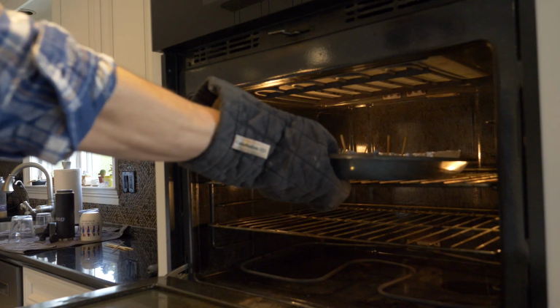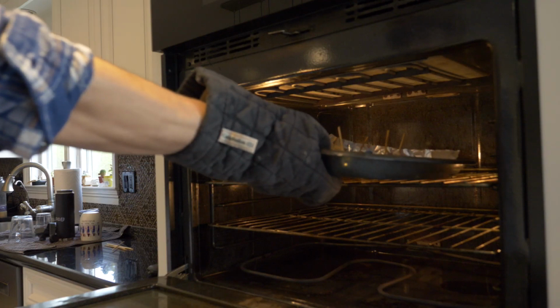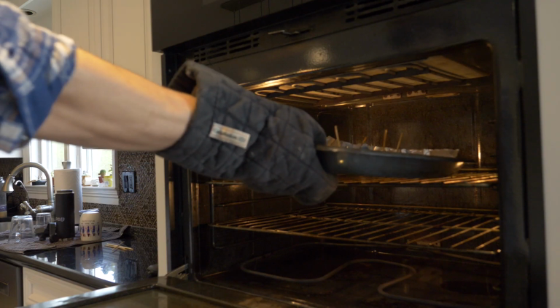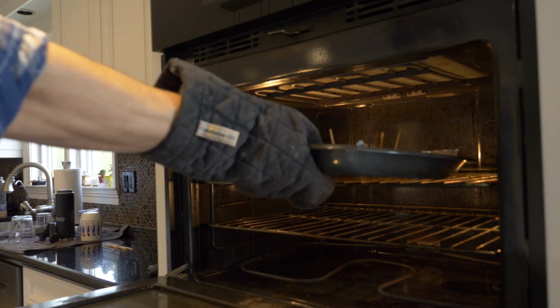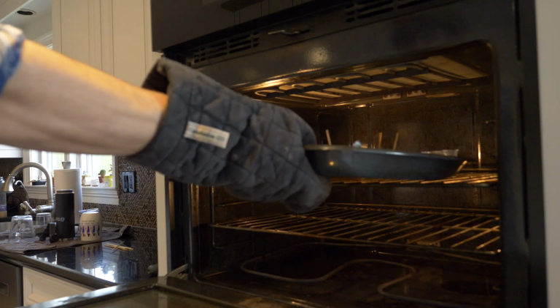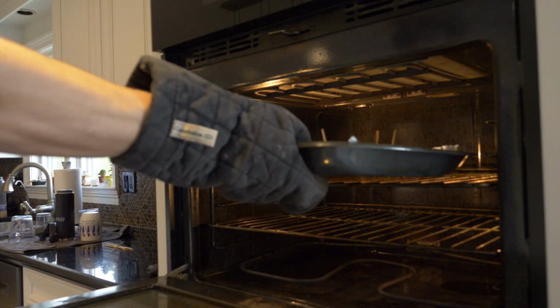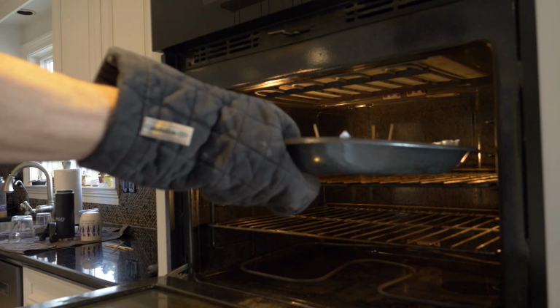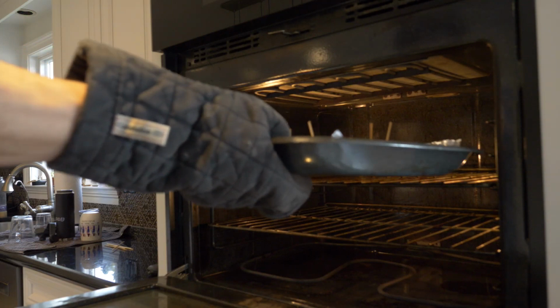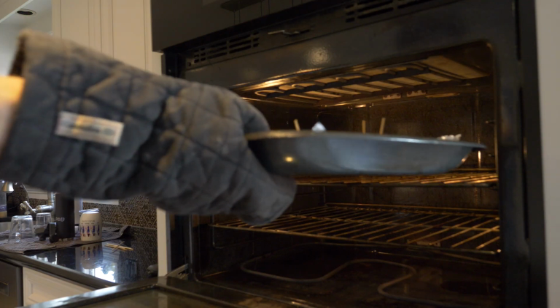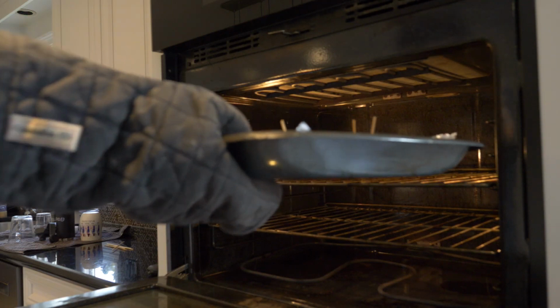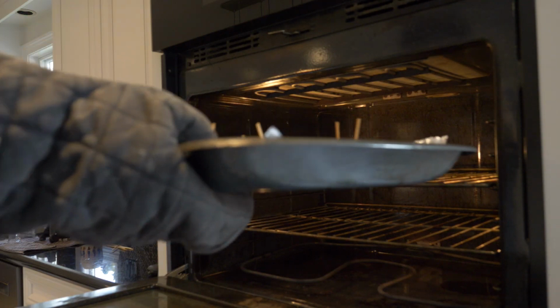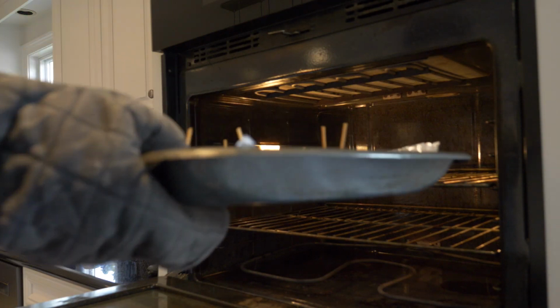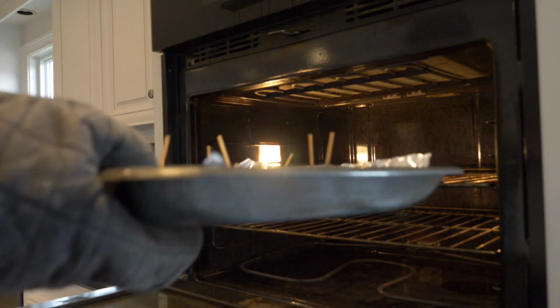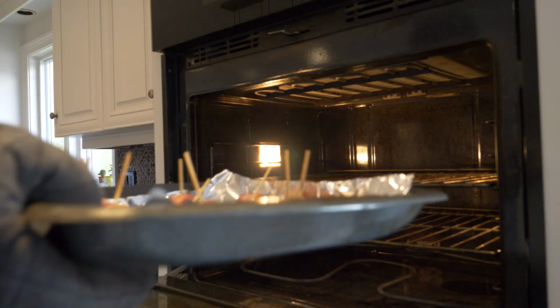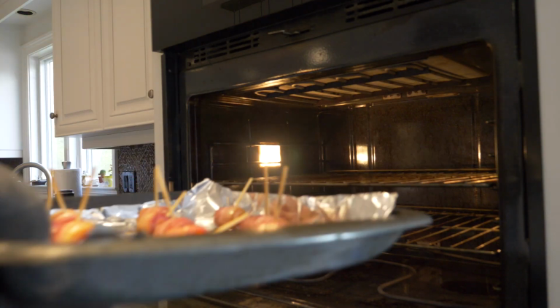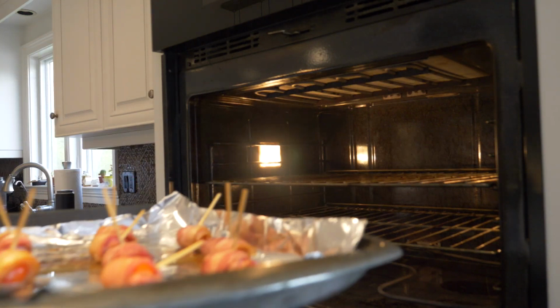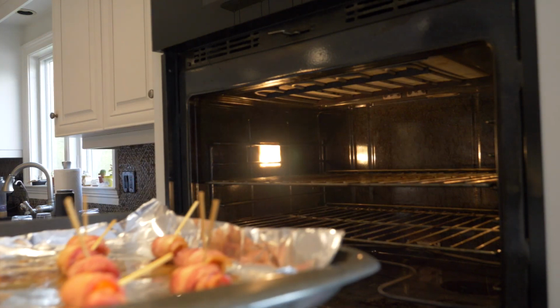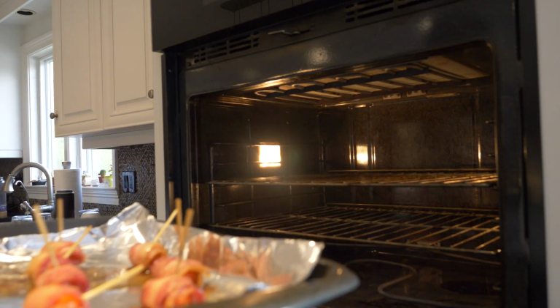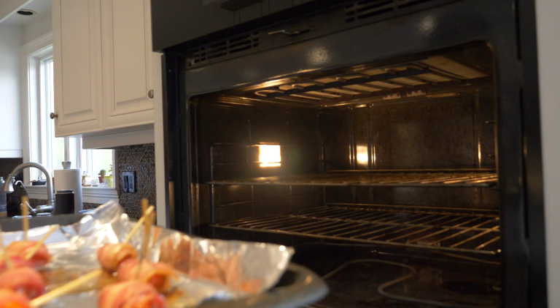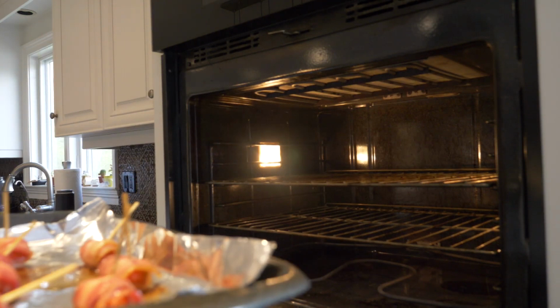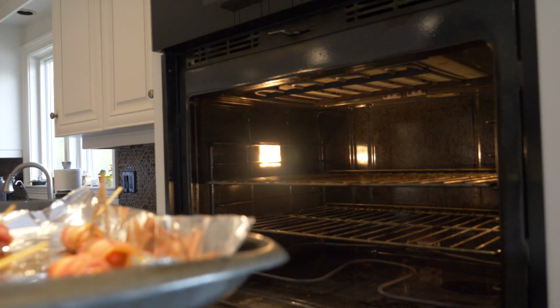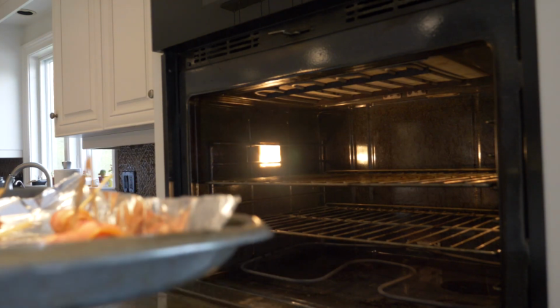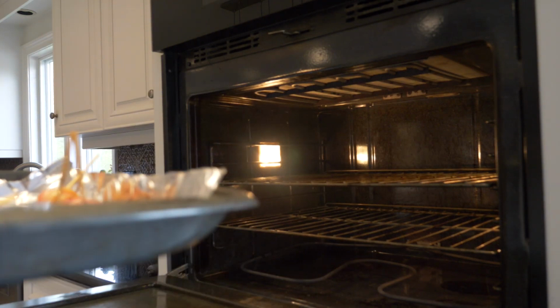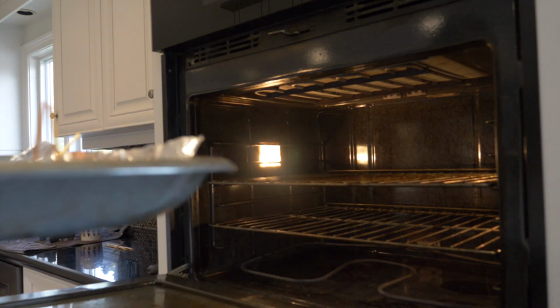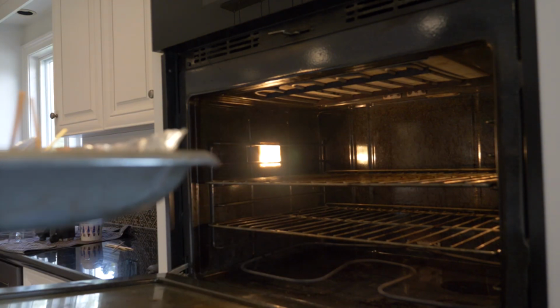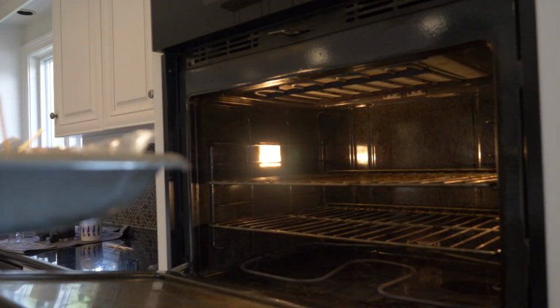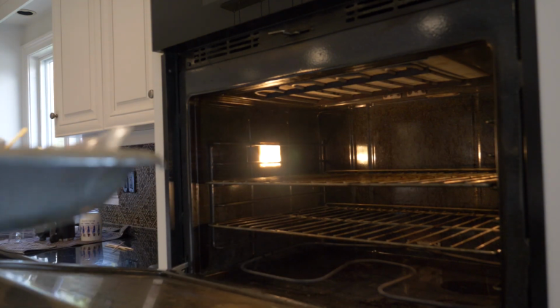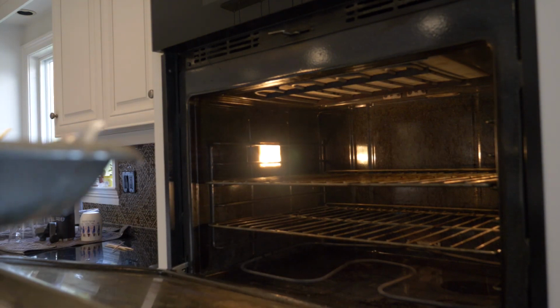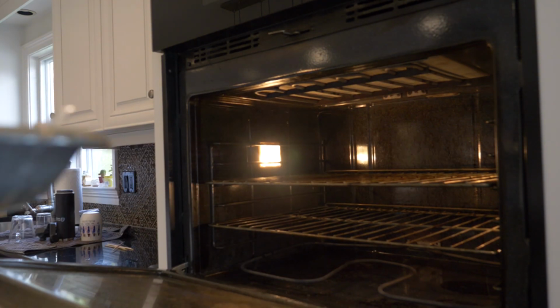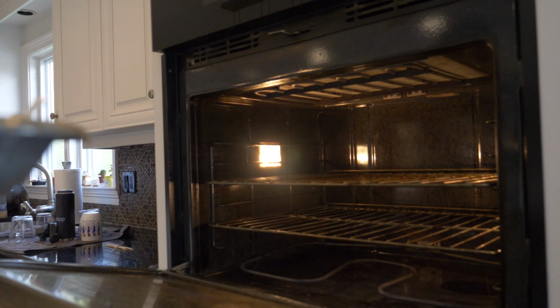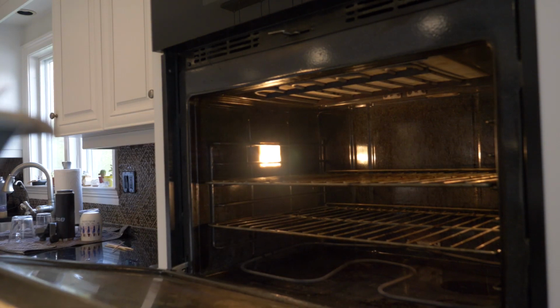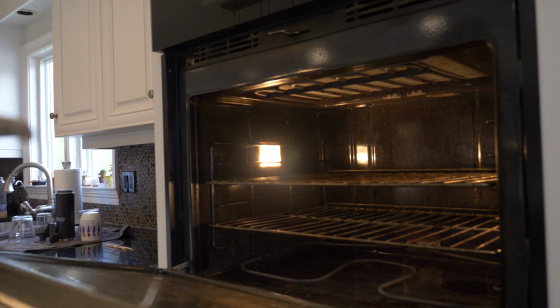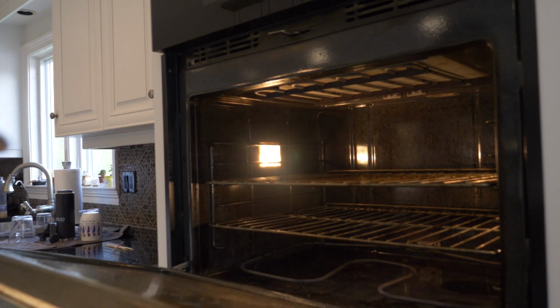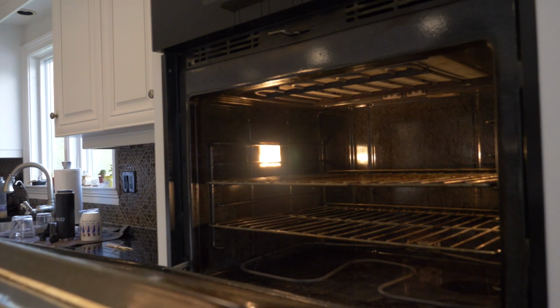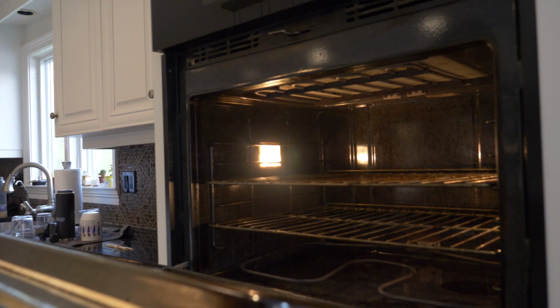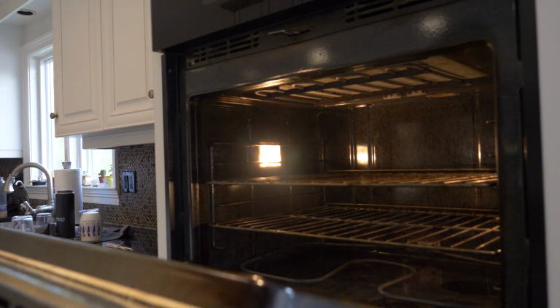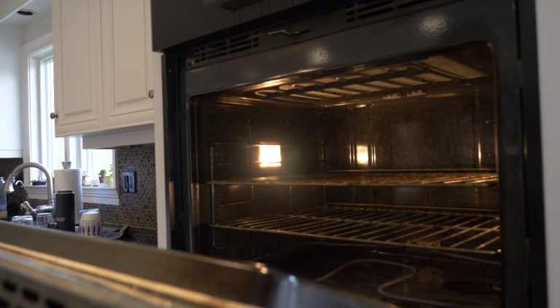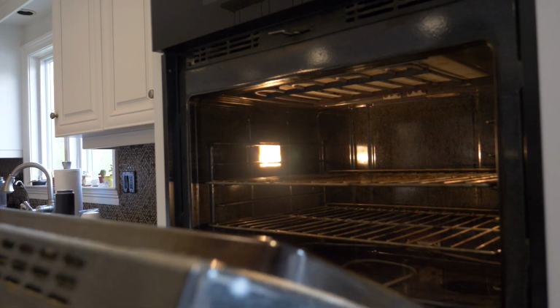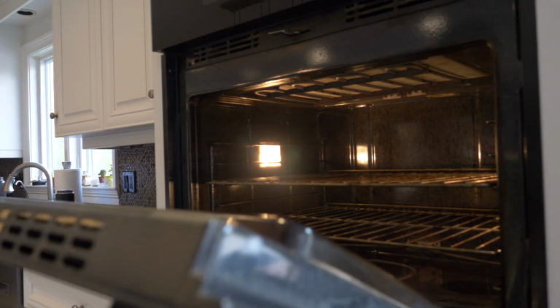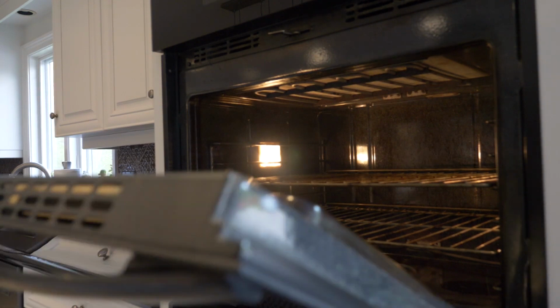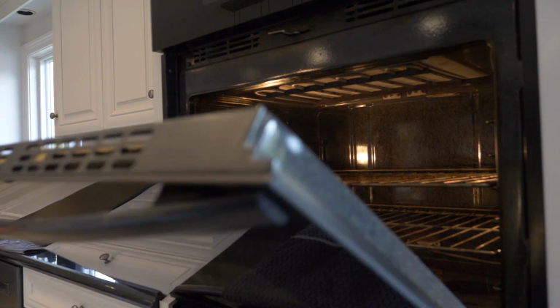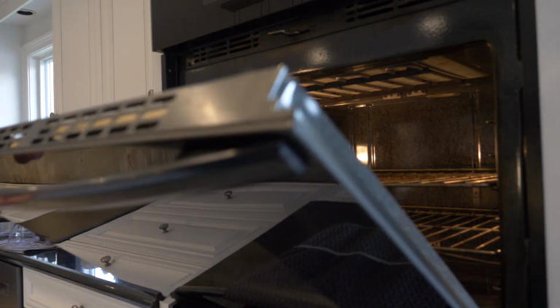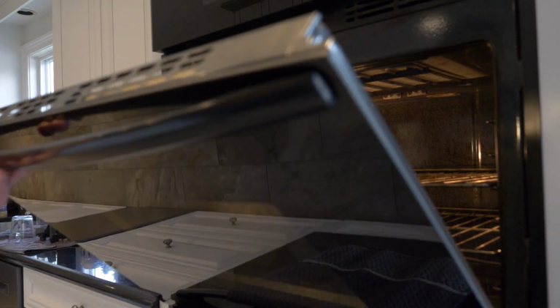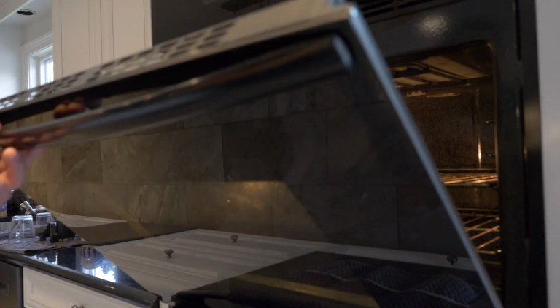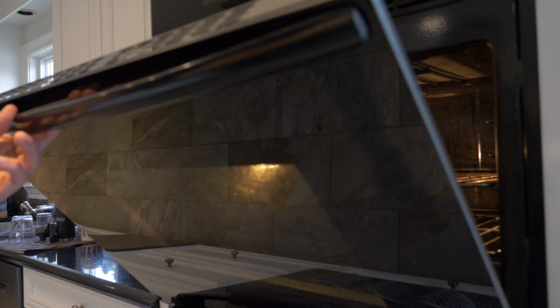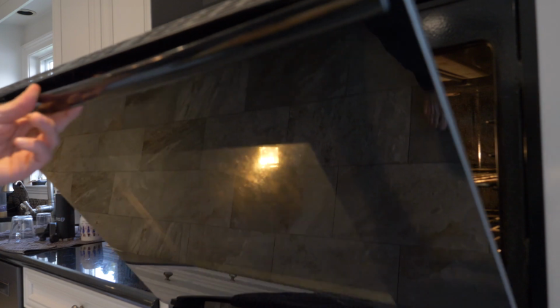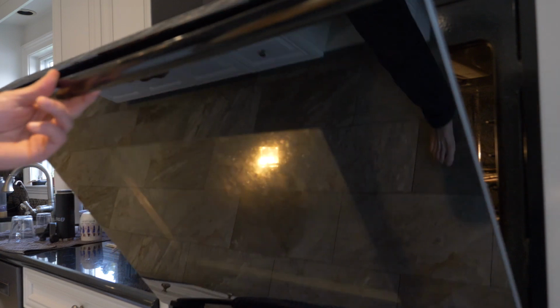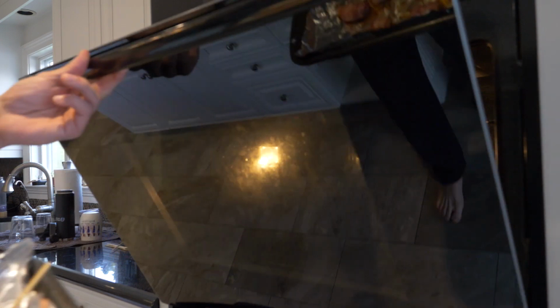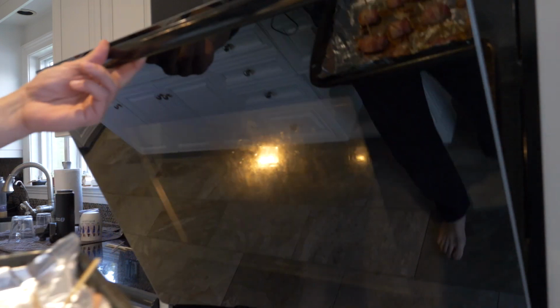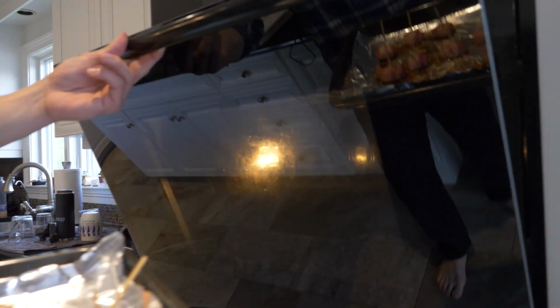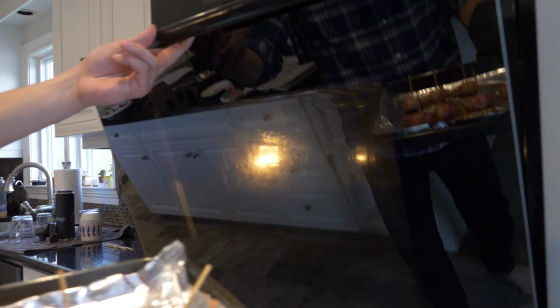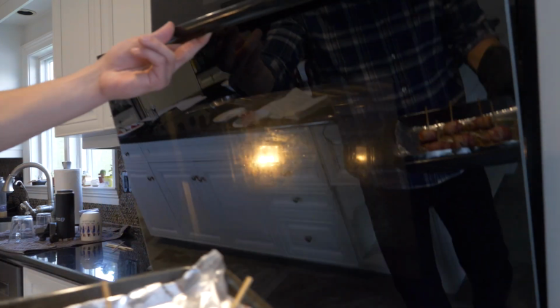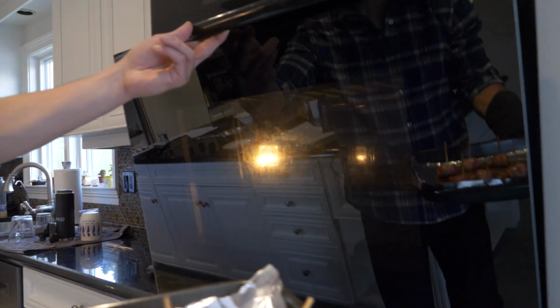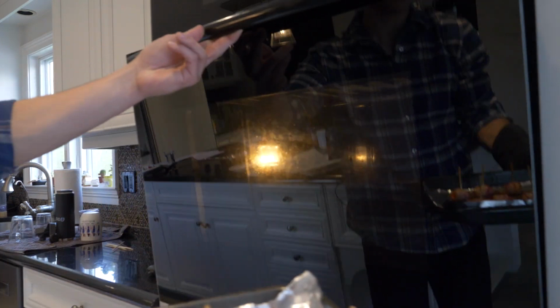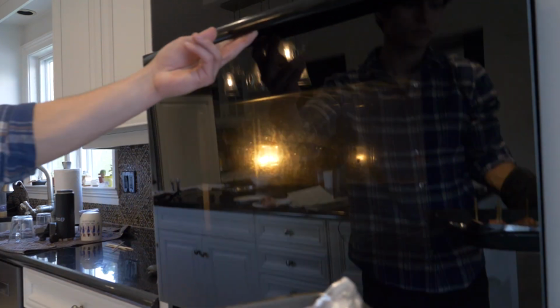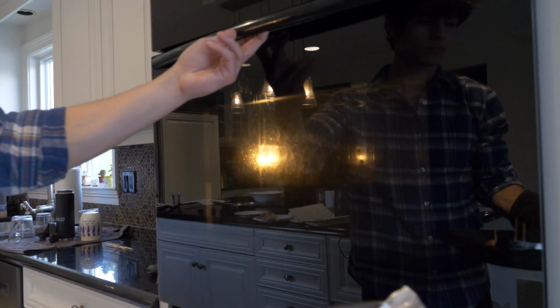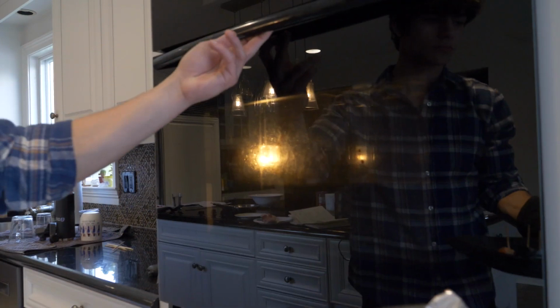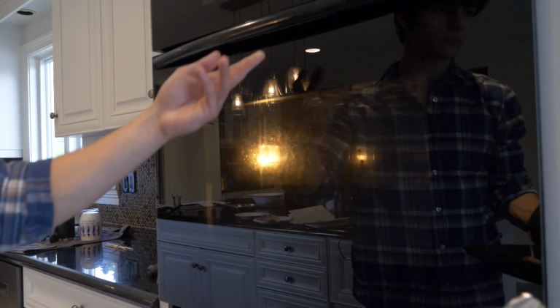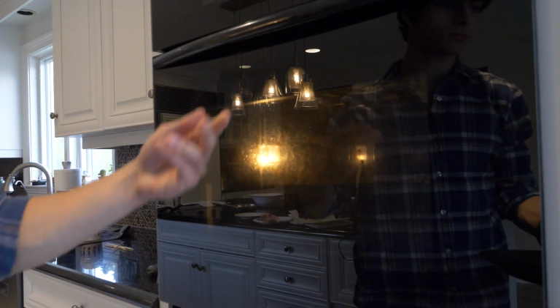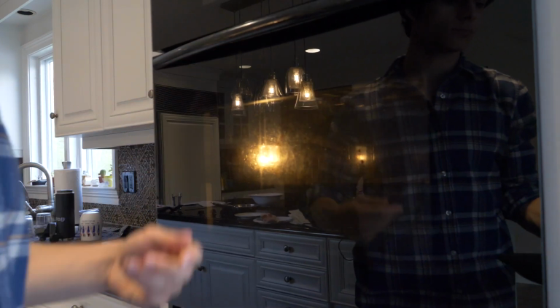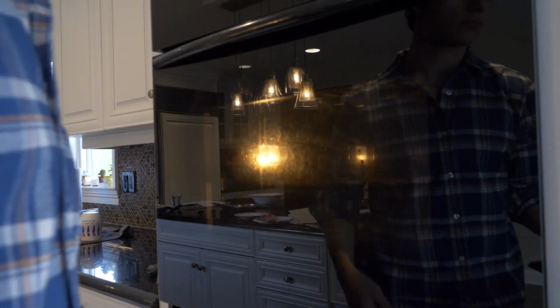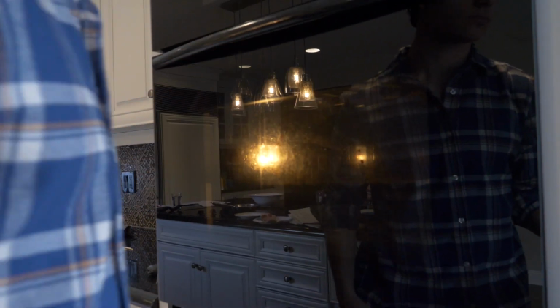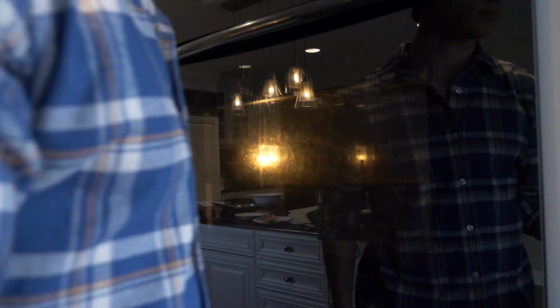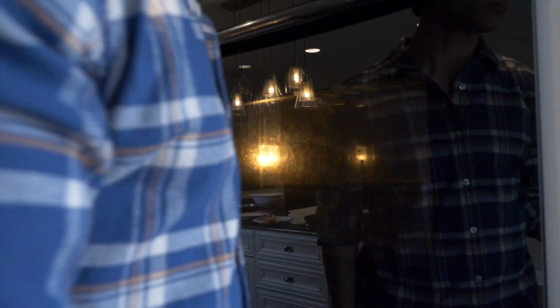After 25 minutes, take them out of the oven, sprinkle on some of my dad's secret ingredient, and they're ready to be served.